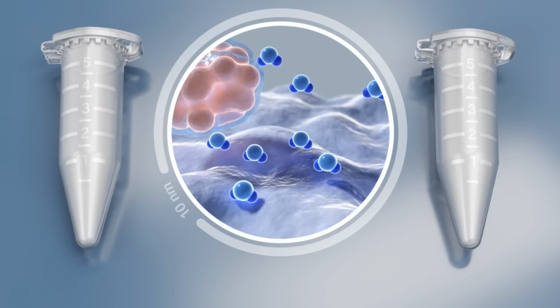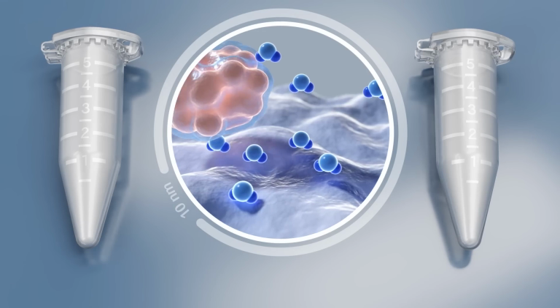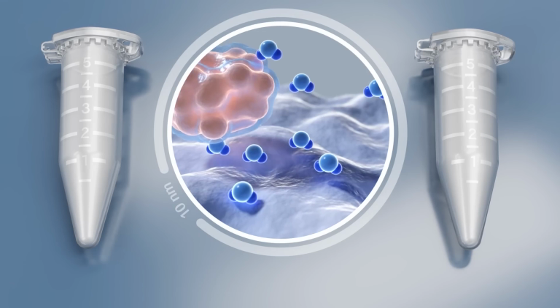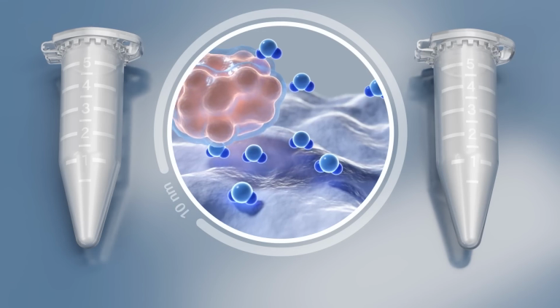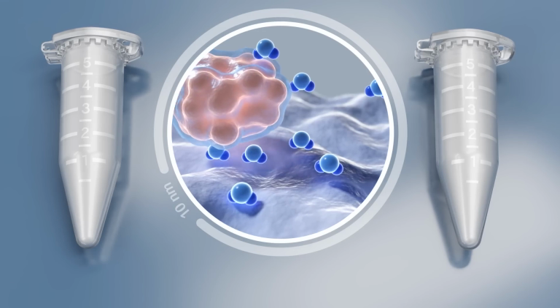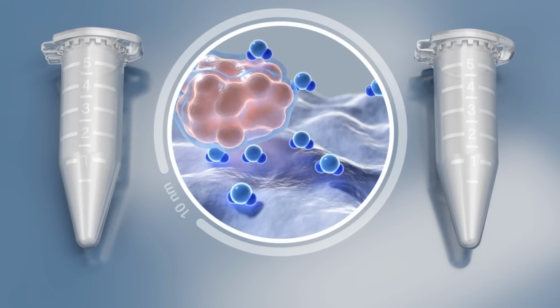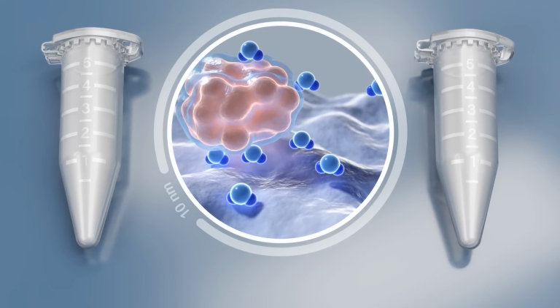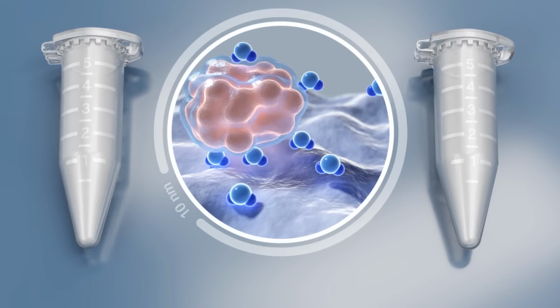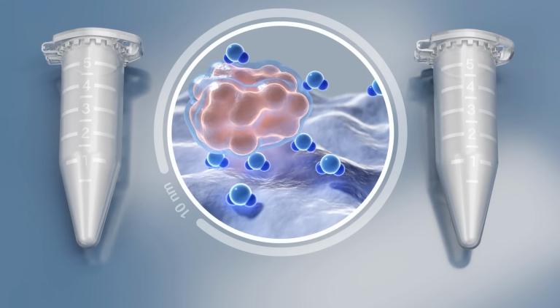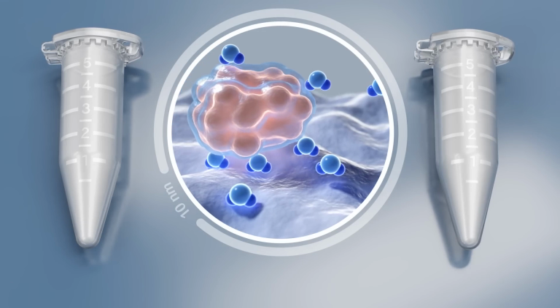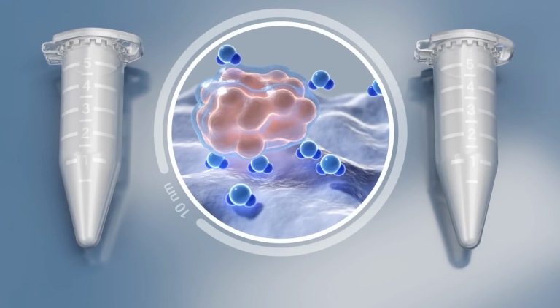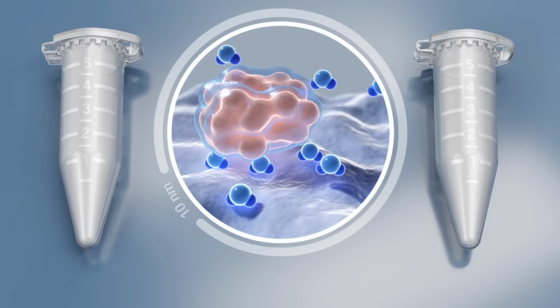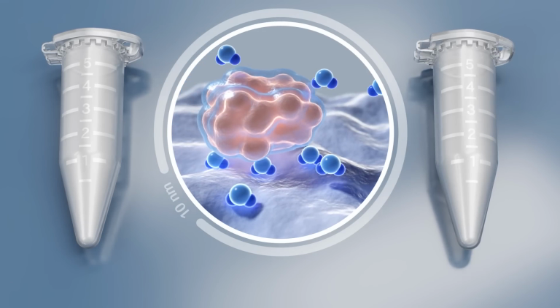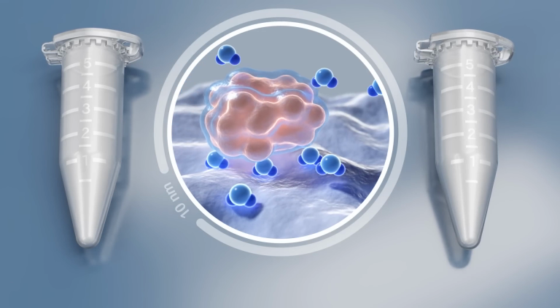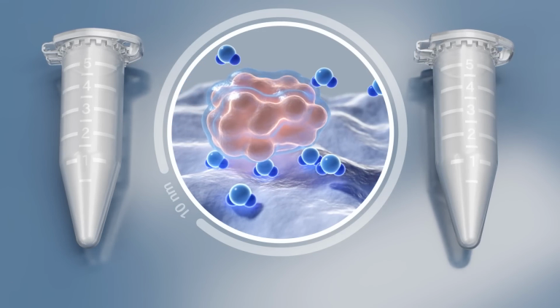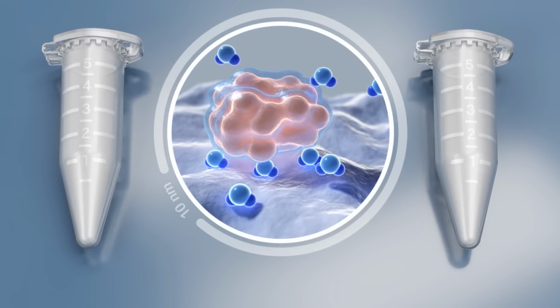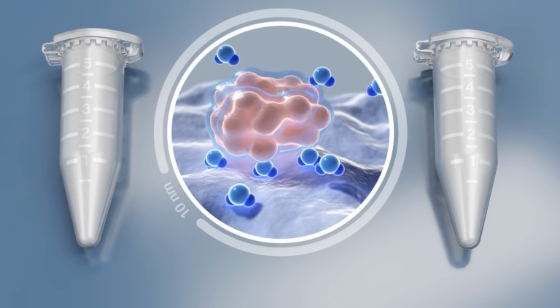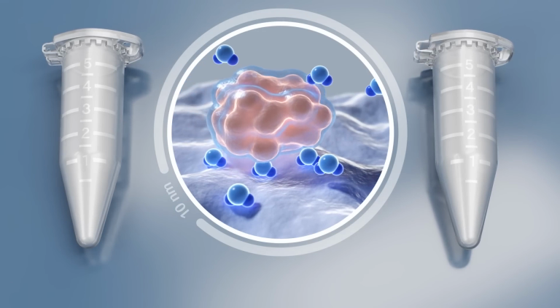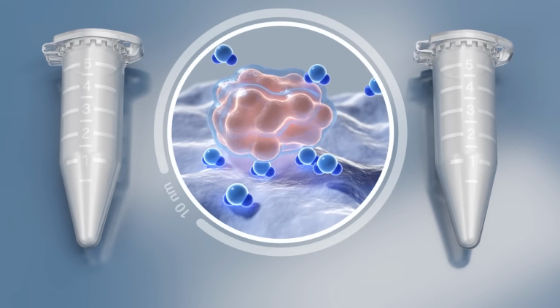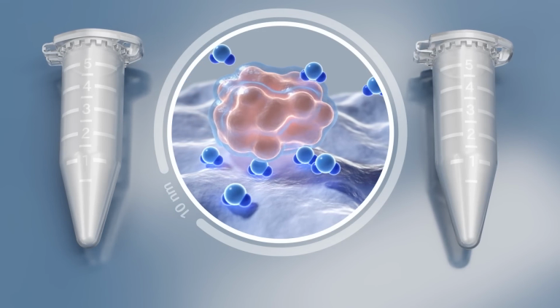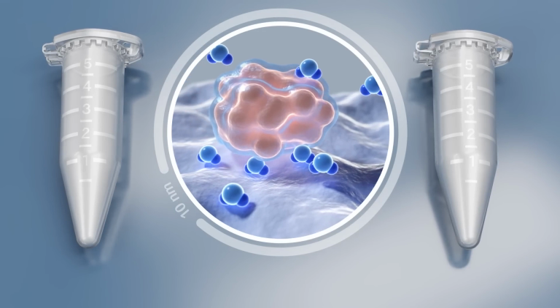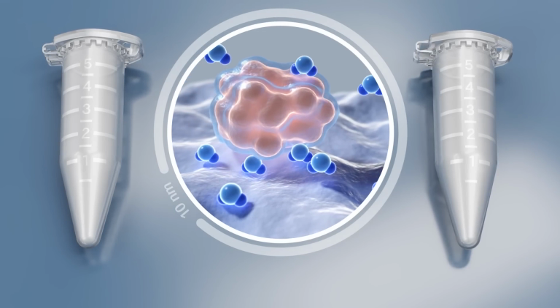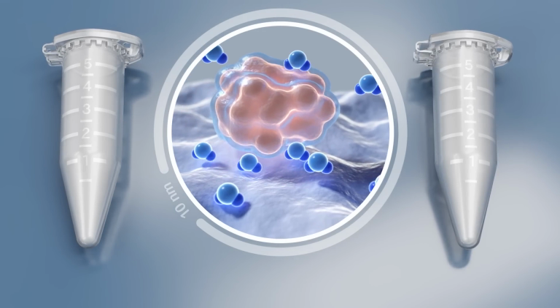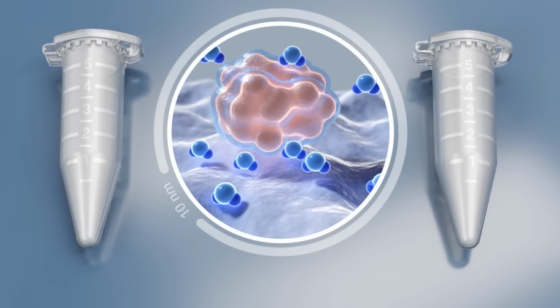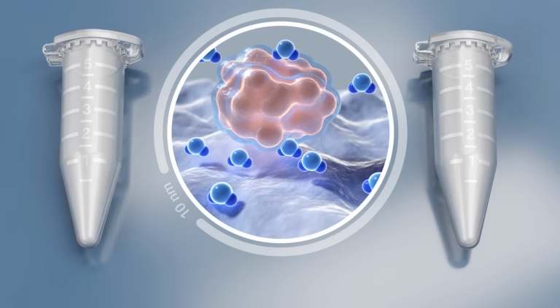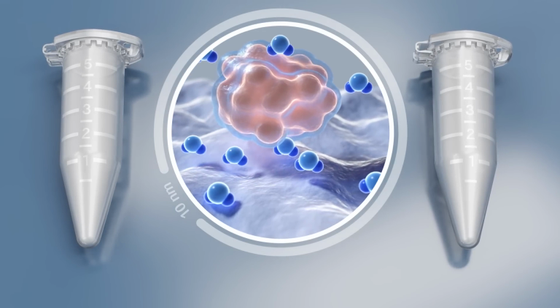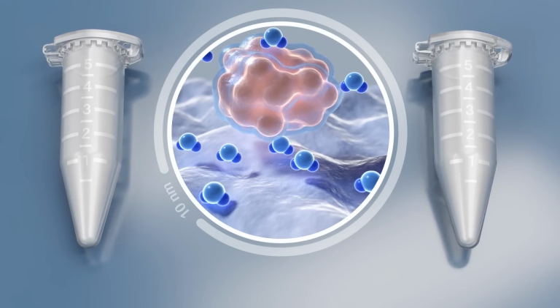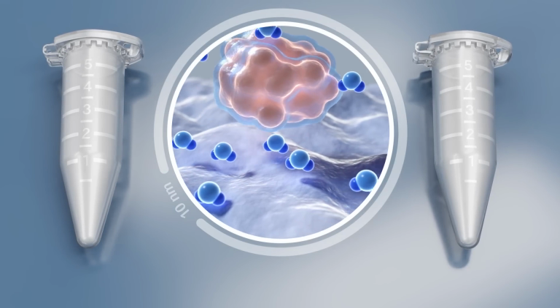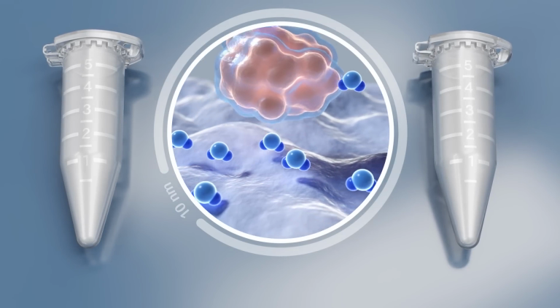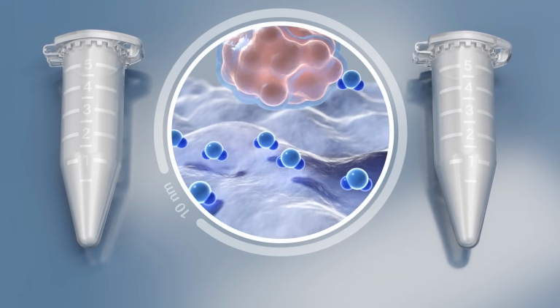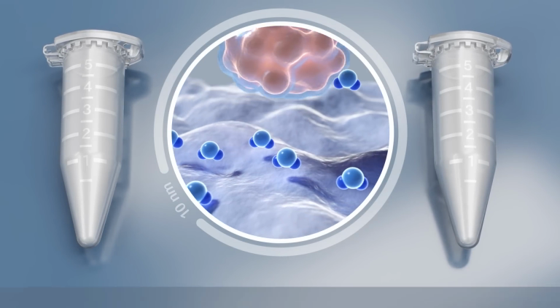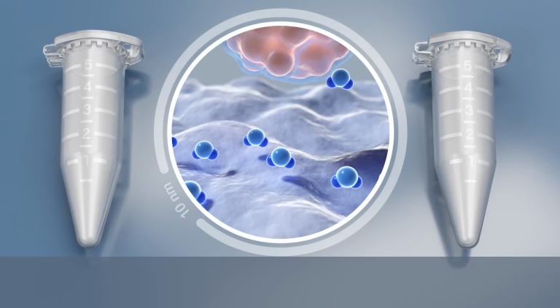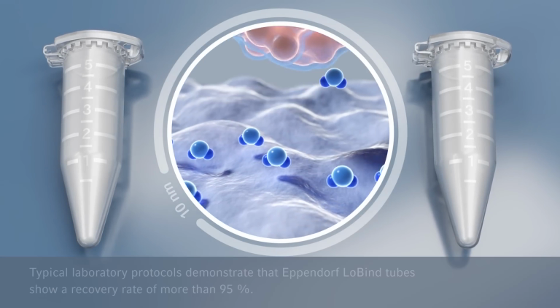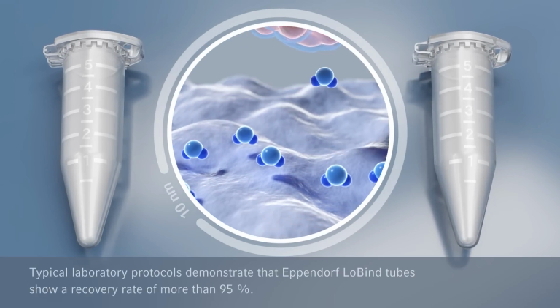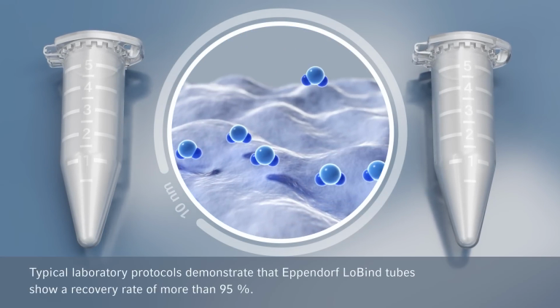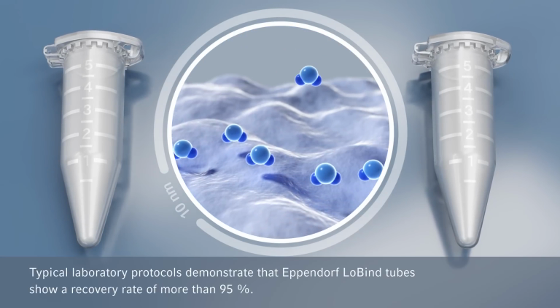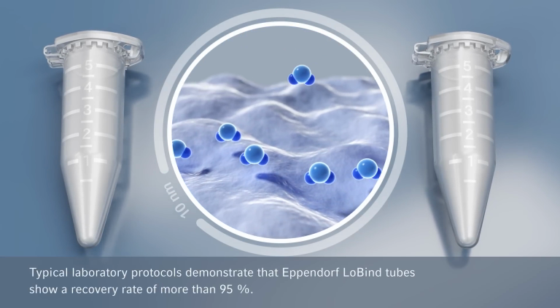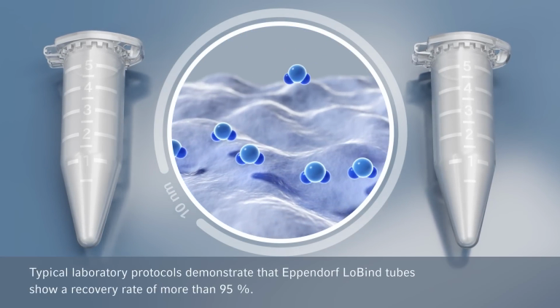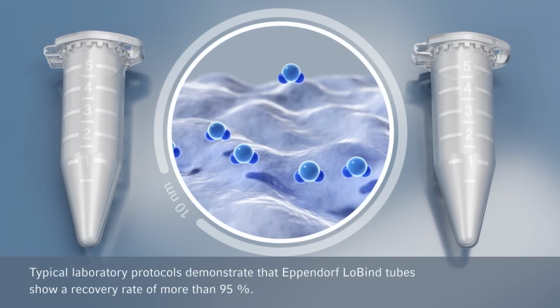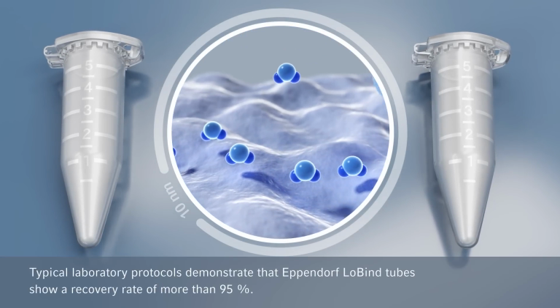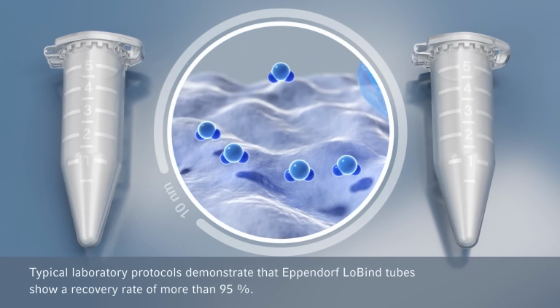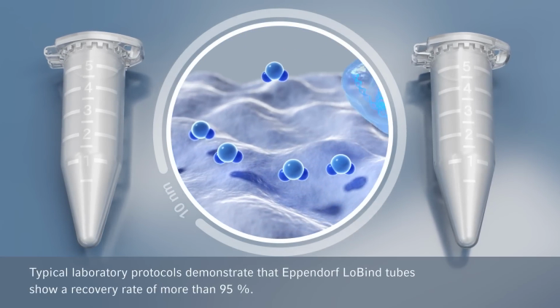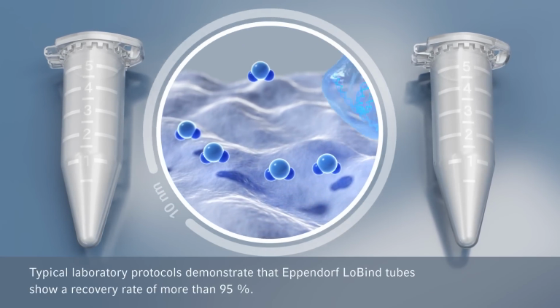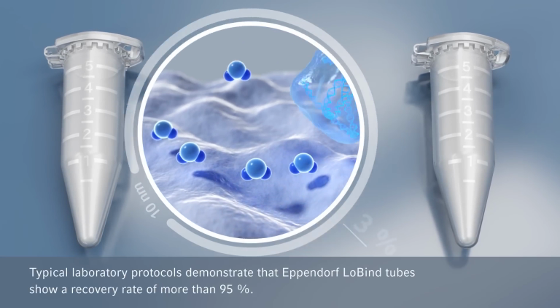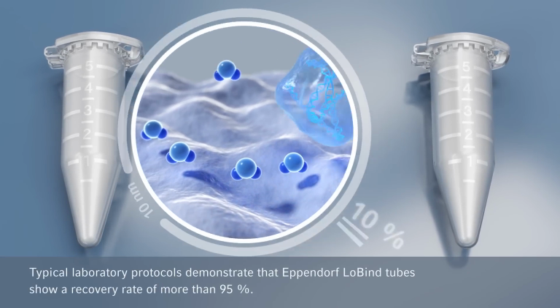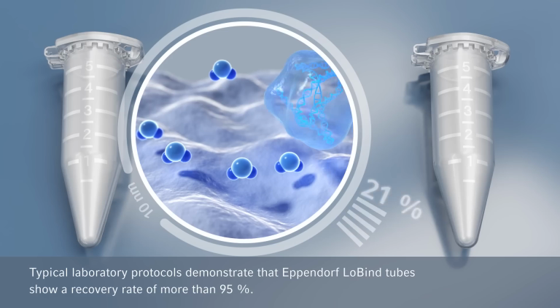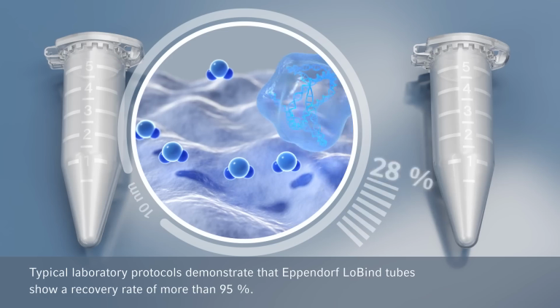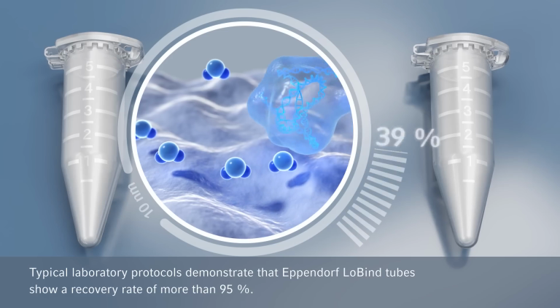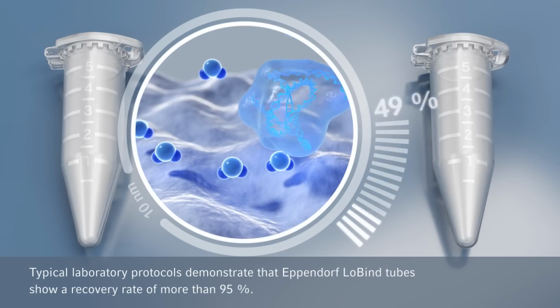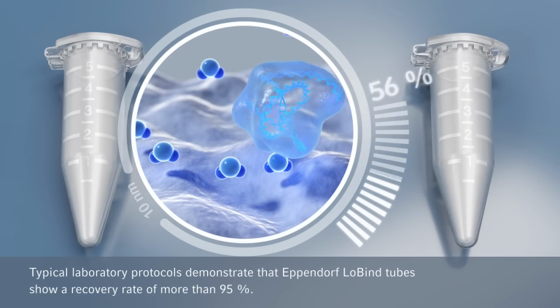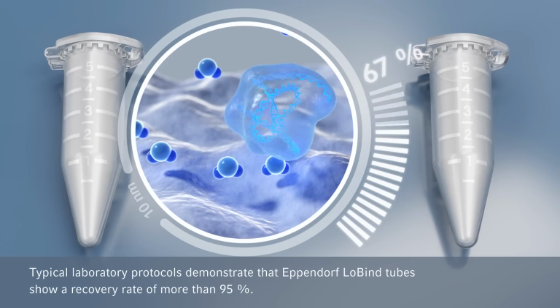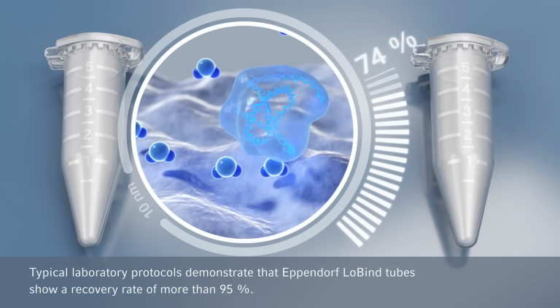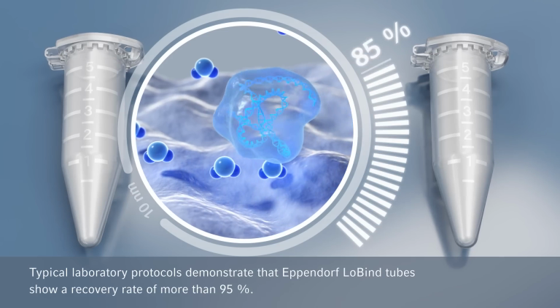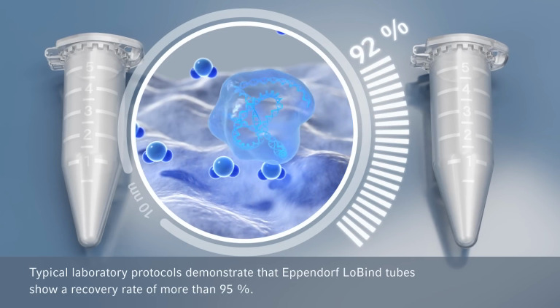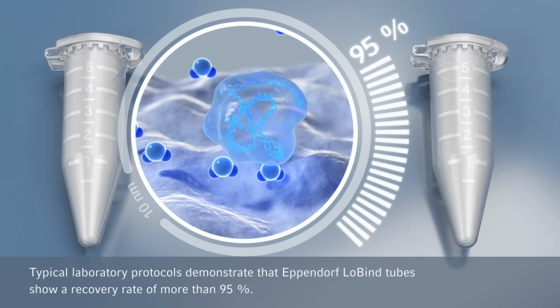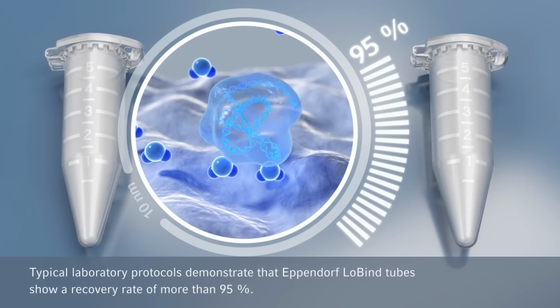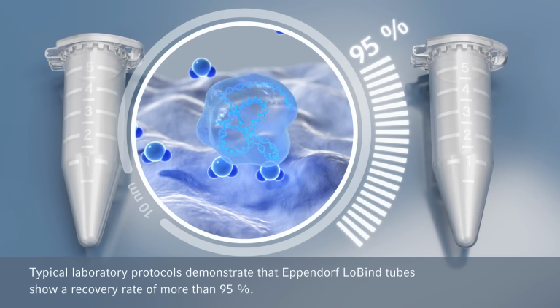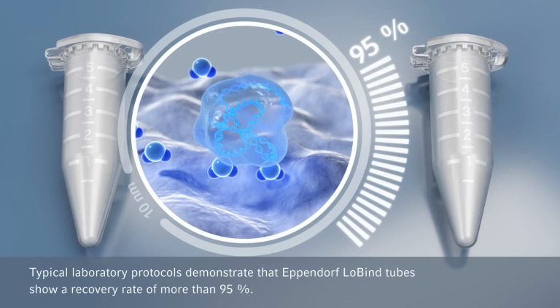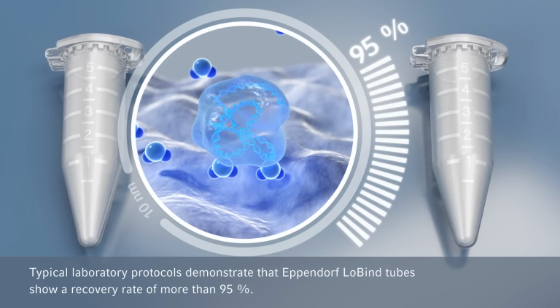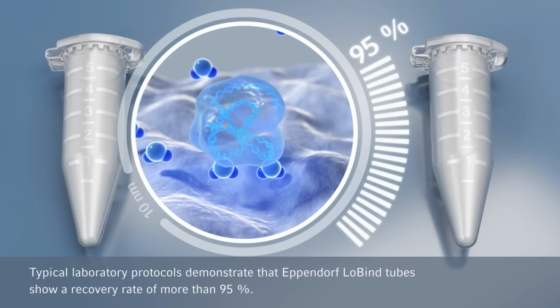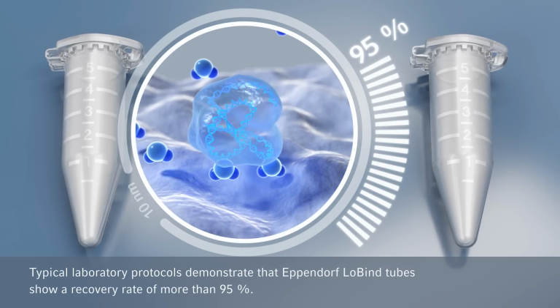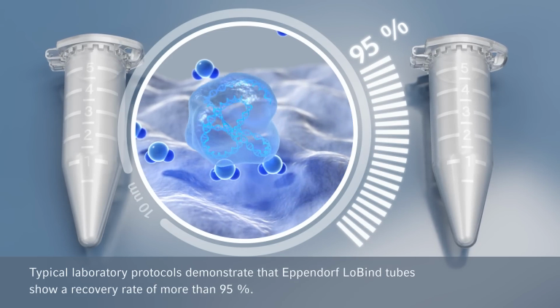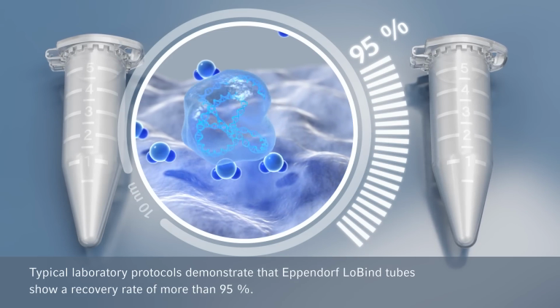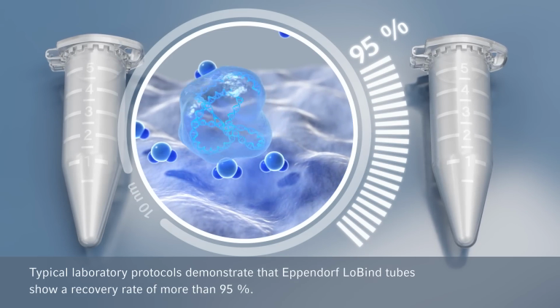Instead, it has been demonstrated in typical laboratory protocols that Eppendorf Lowbind tubes show a recovery rate of more than 95%.